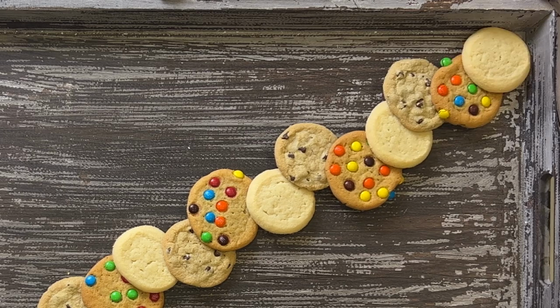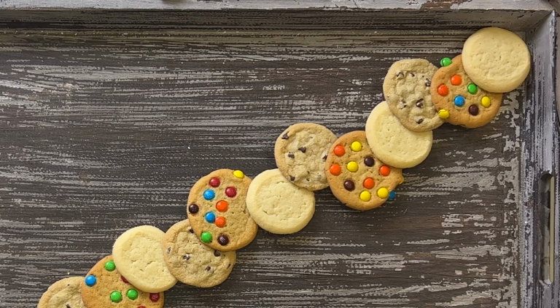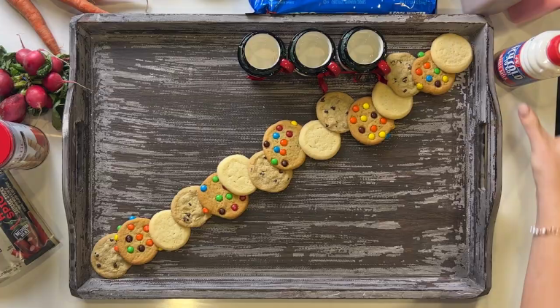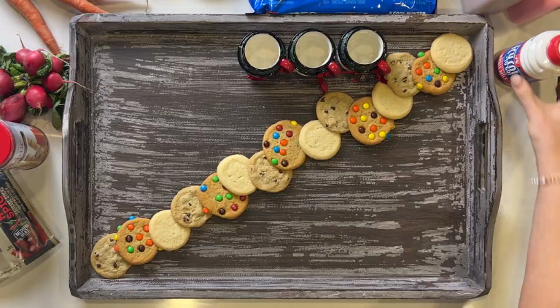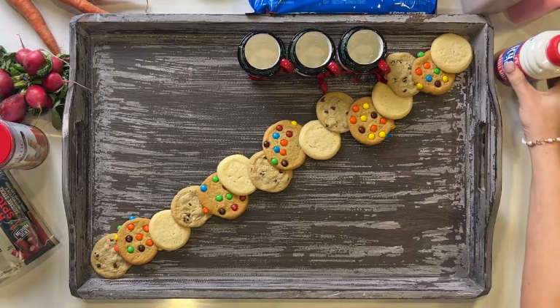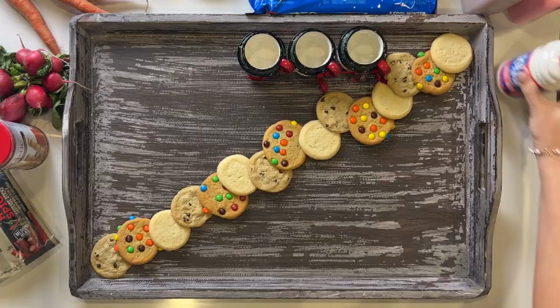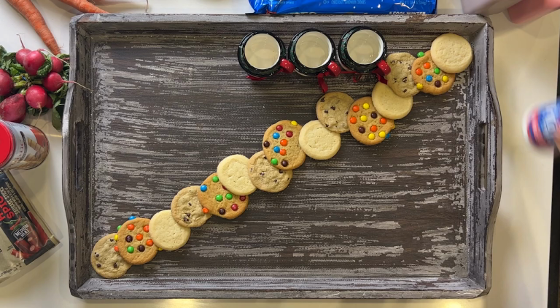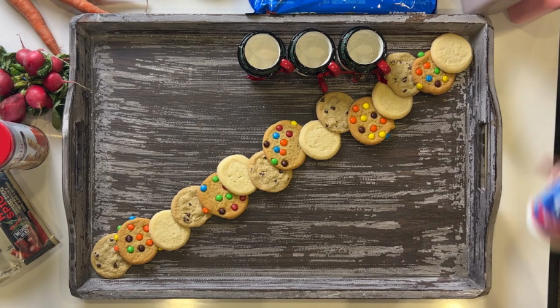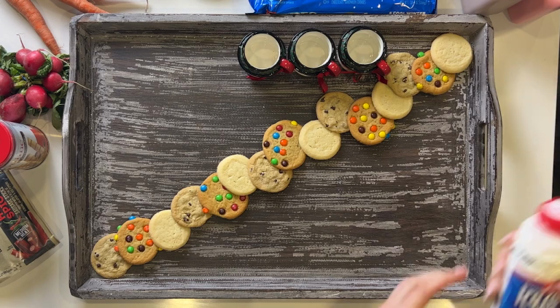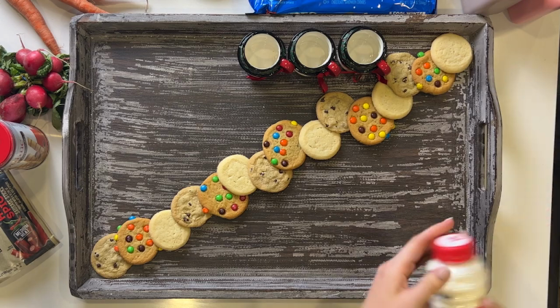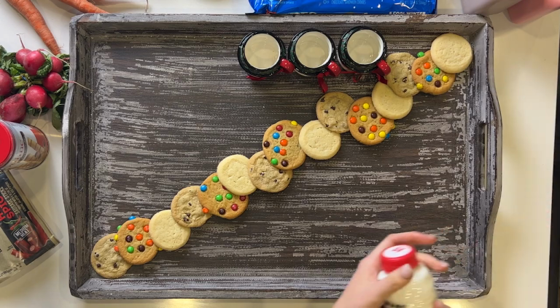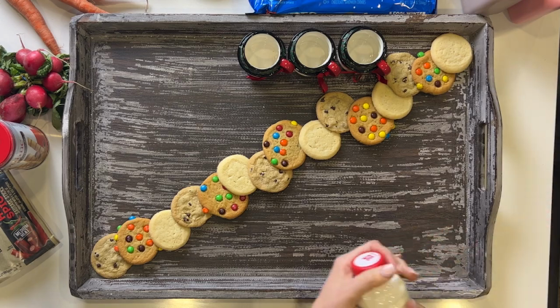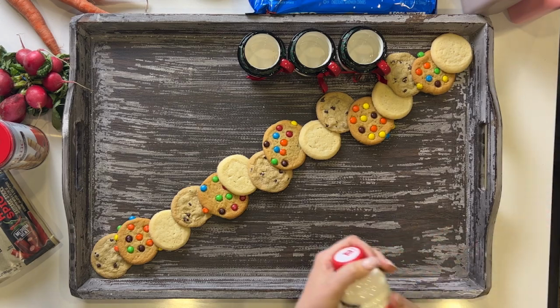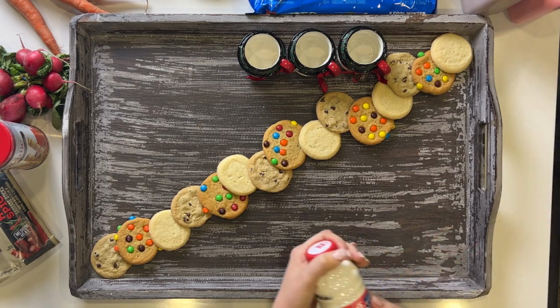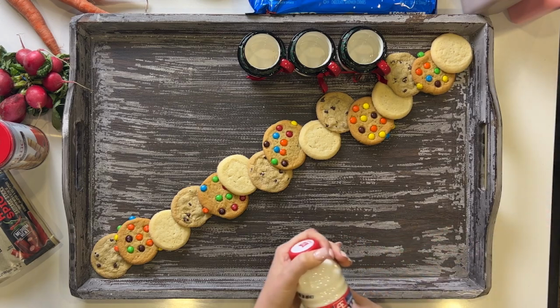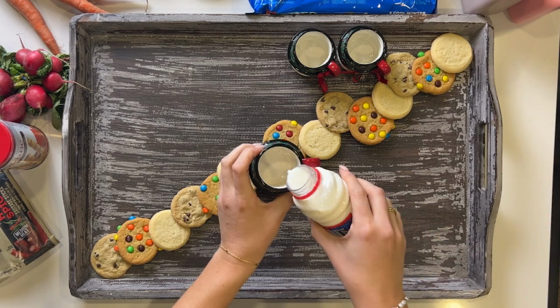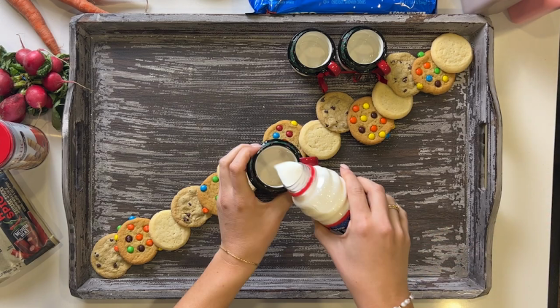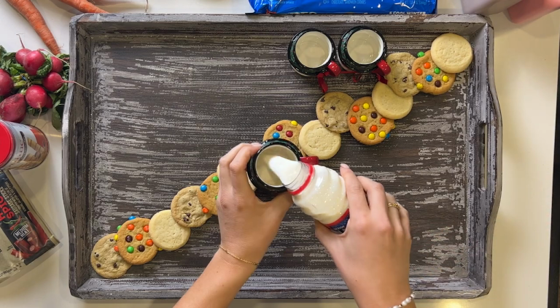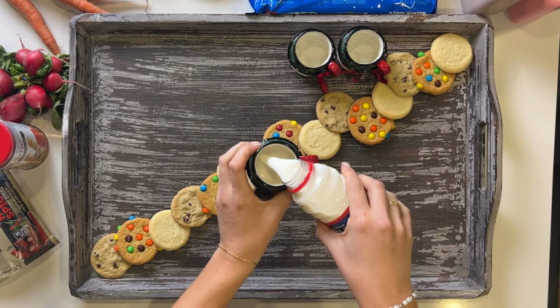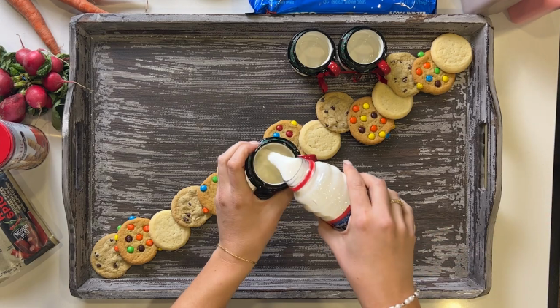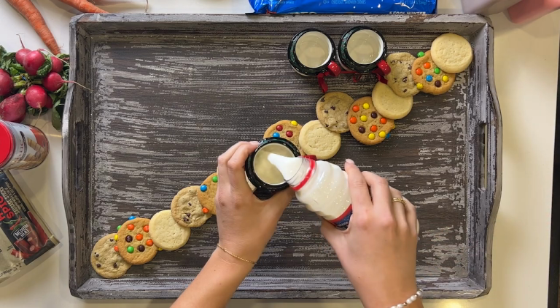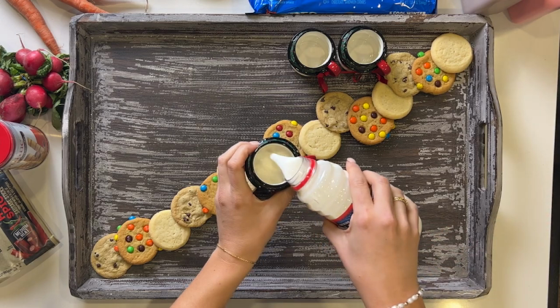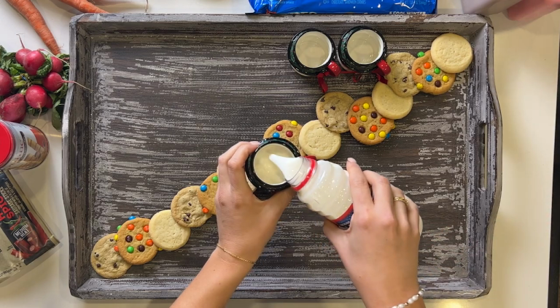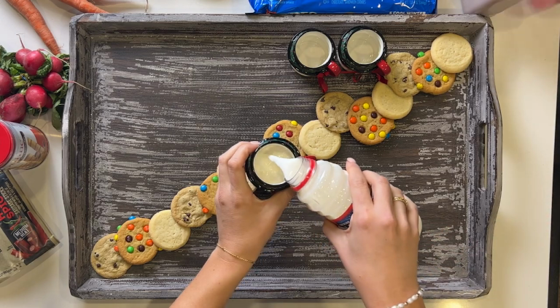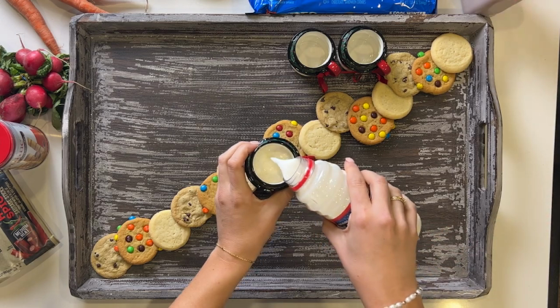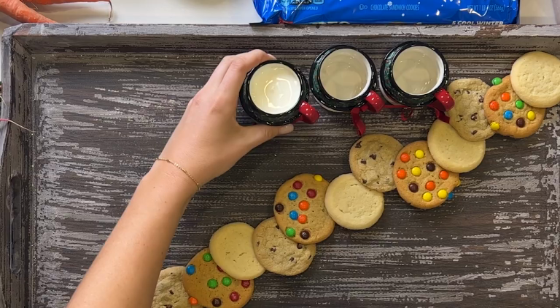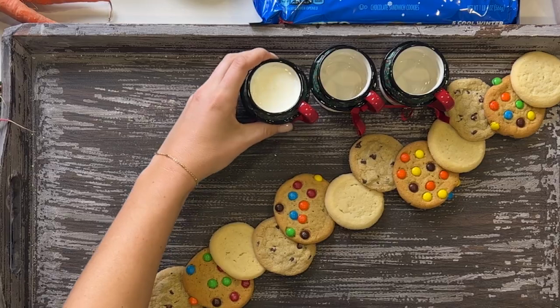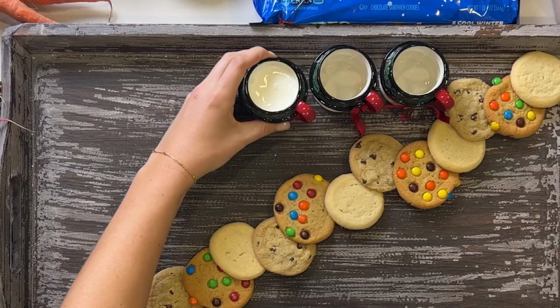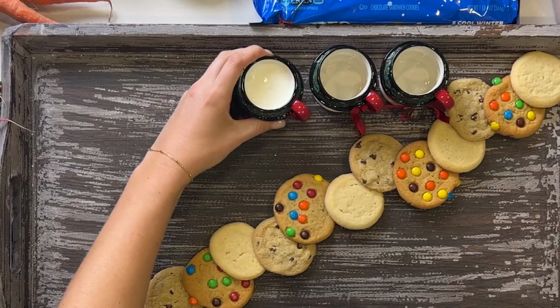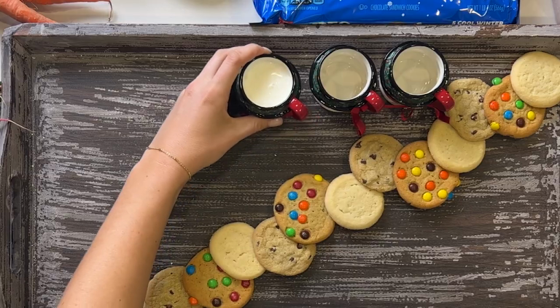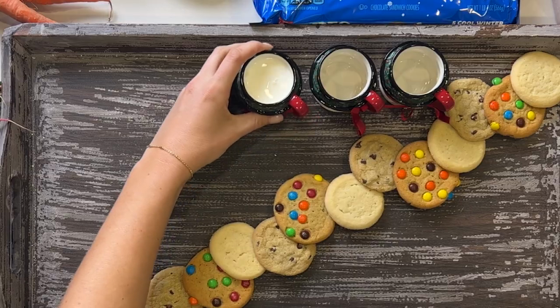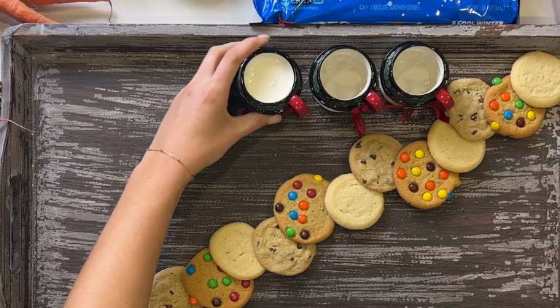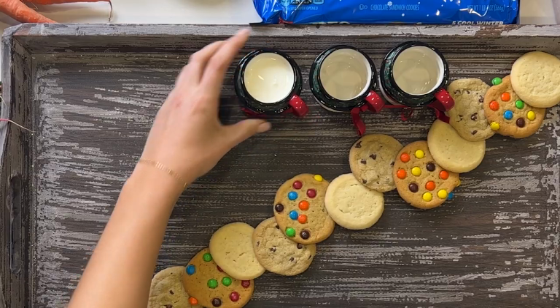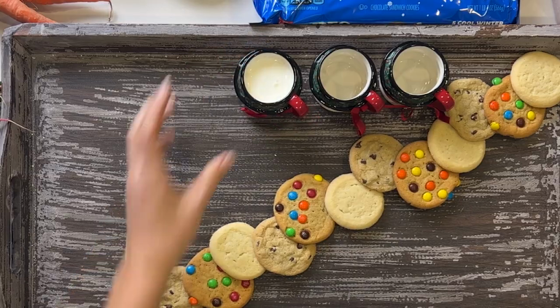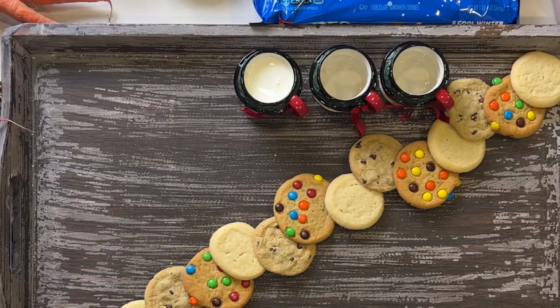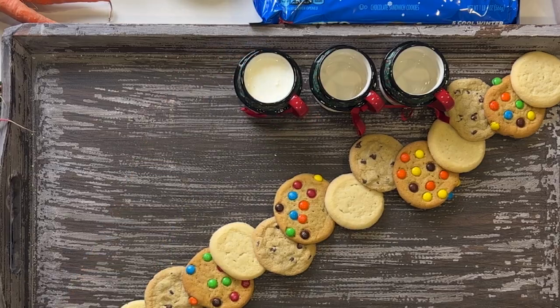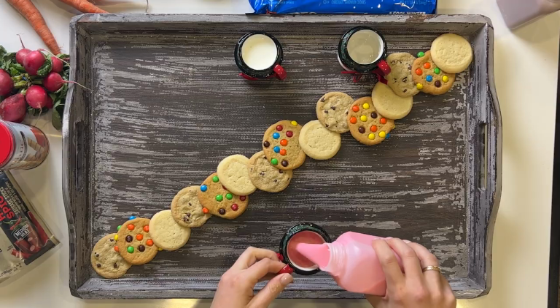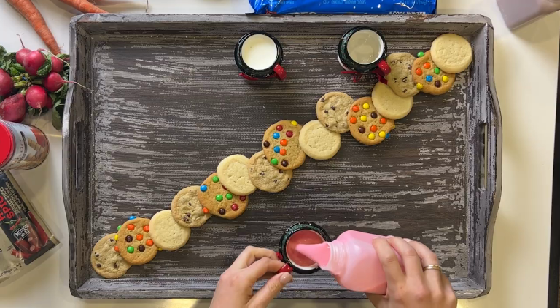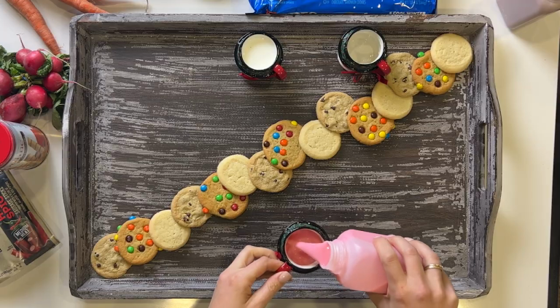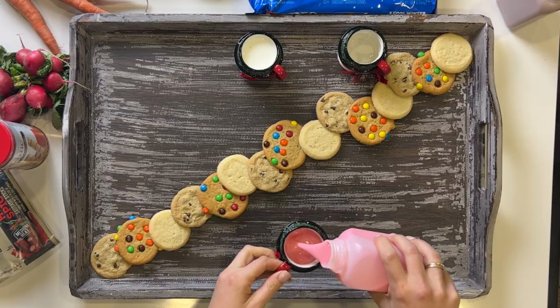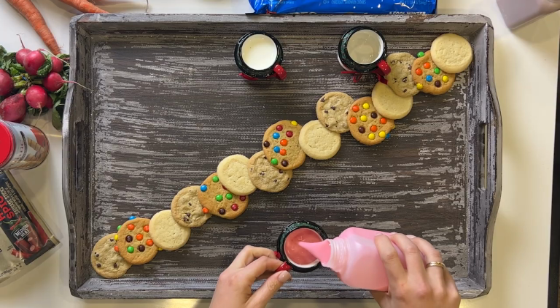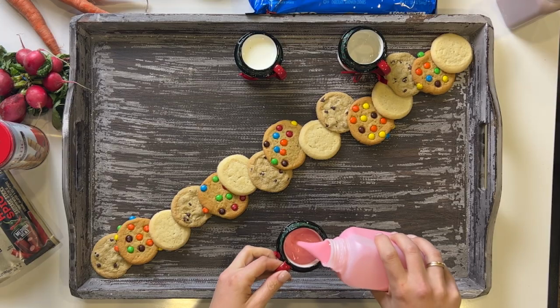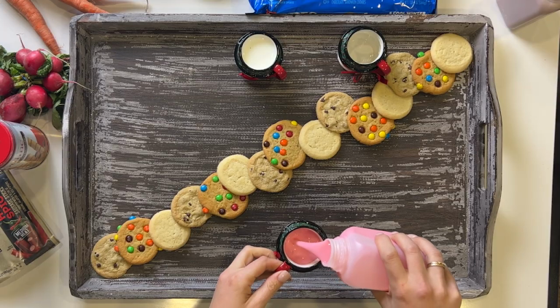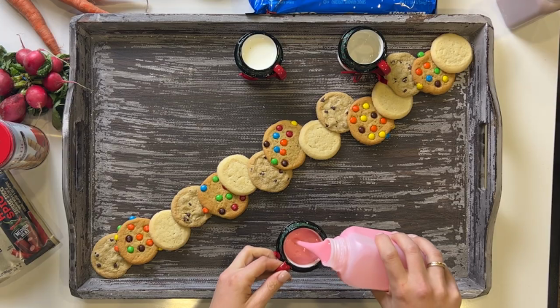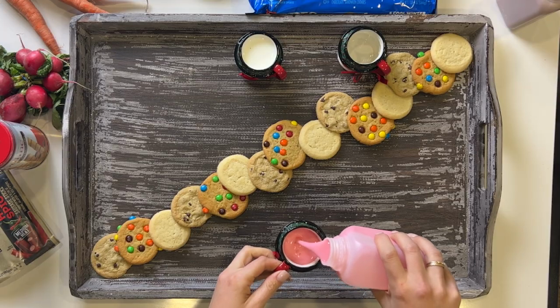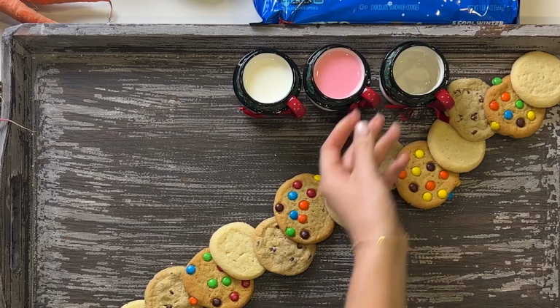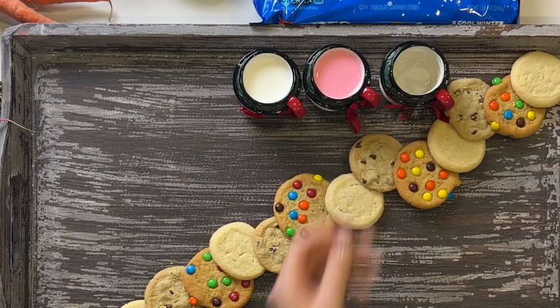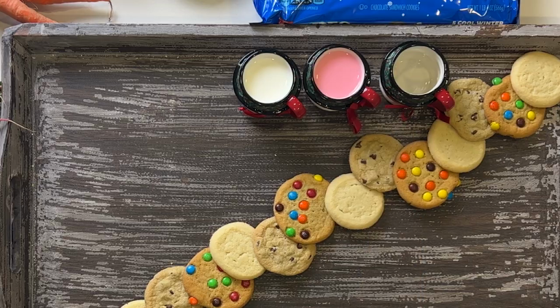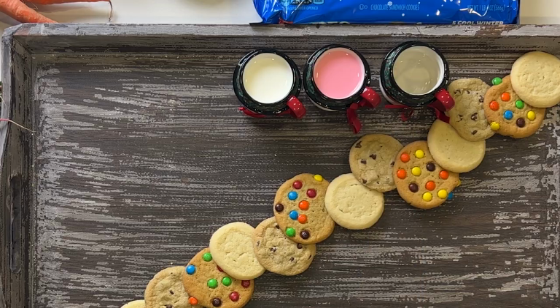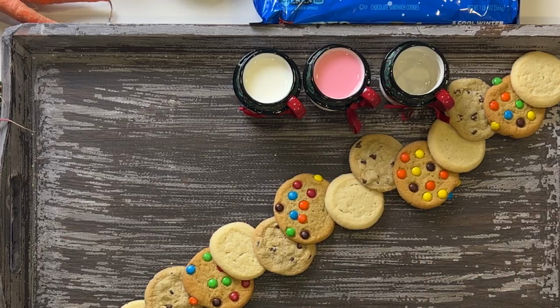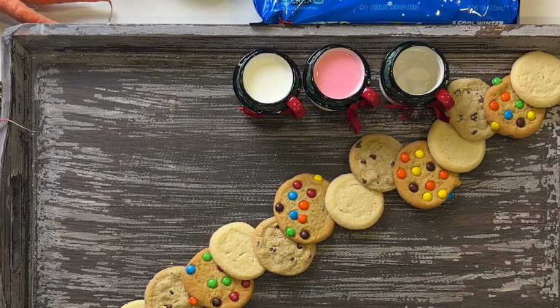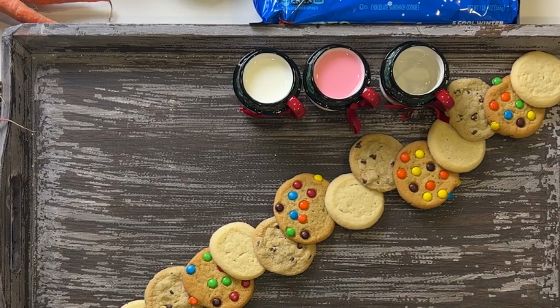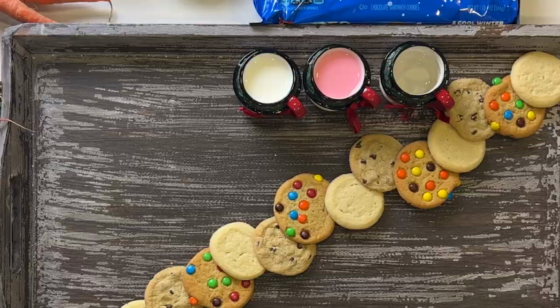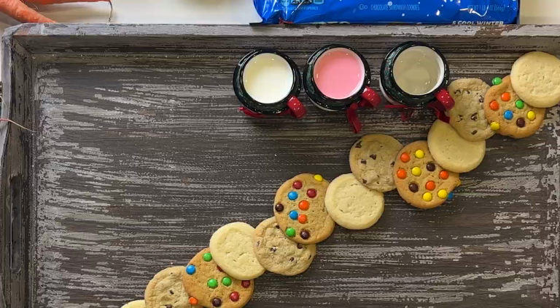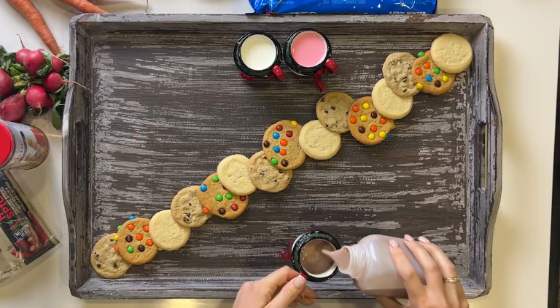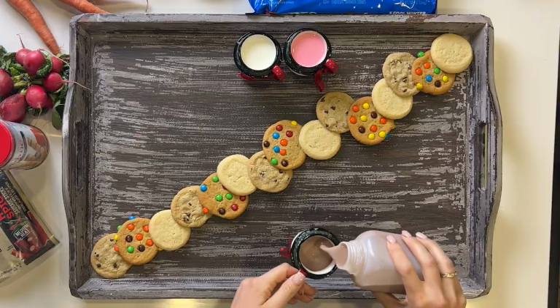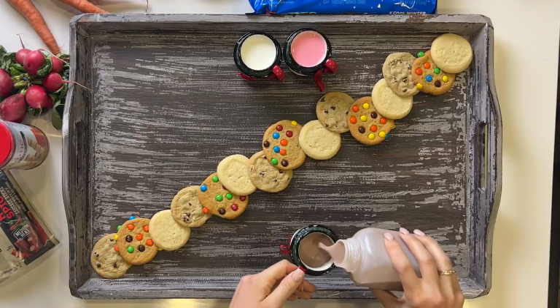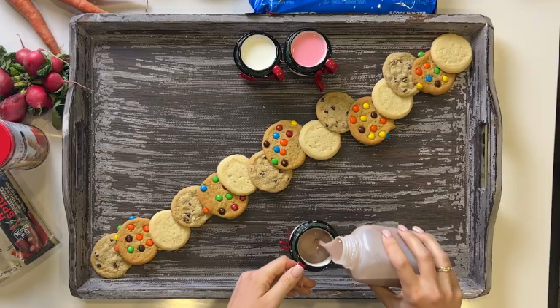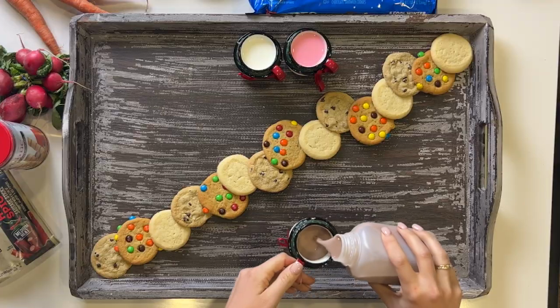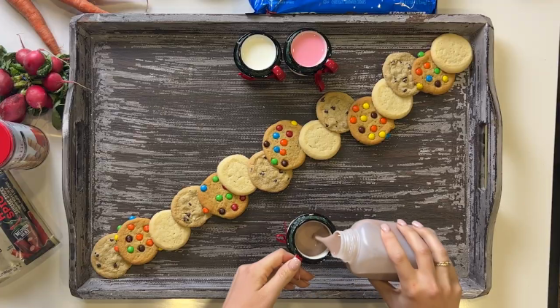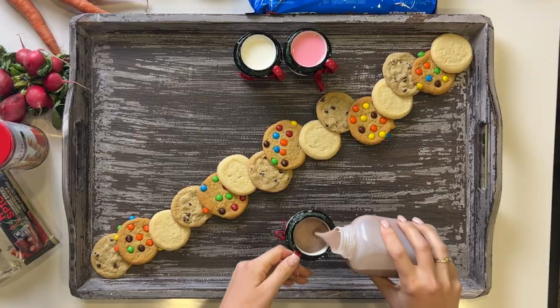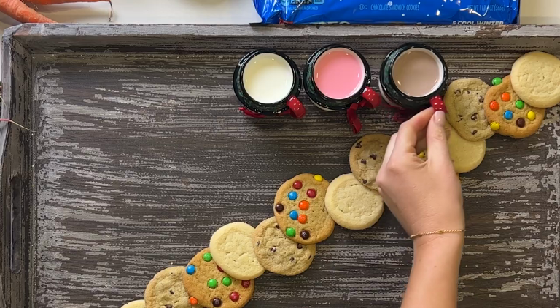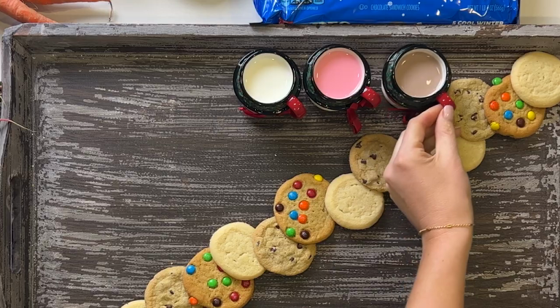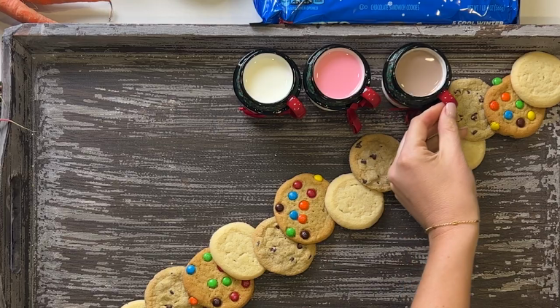After I place the cookies, I like to create a milk flight. I have a regular milk, a strawberry milk, and of course, a chocolate milk.